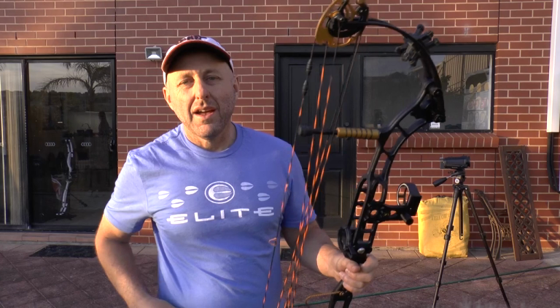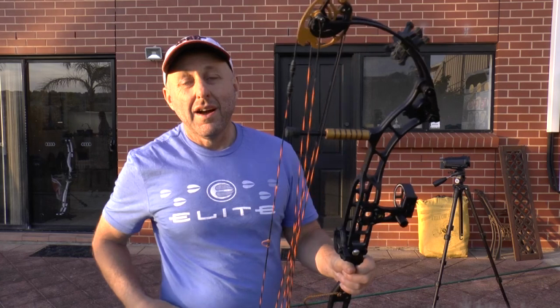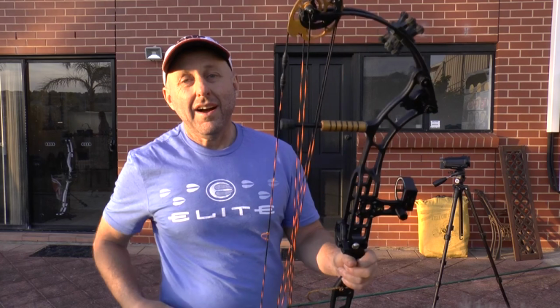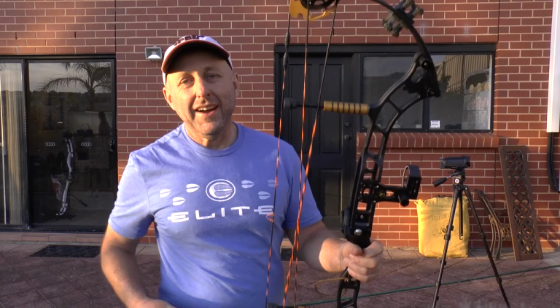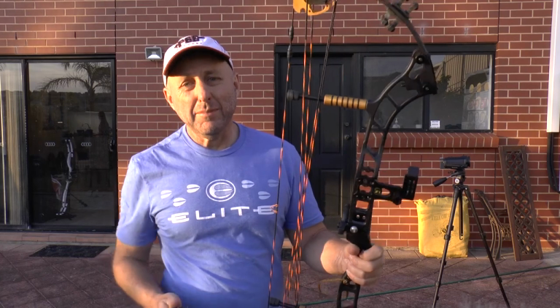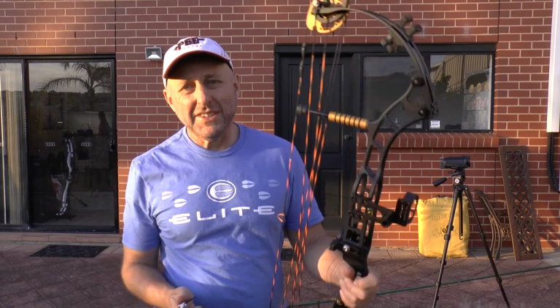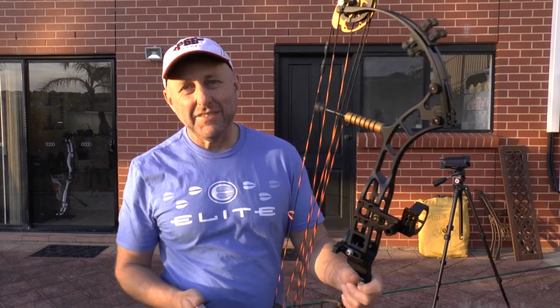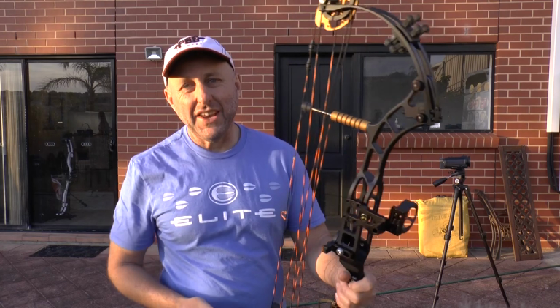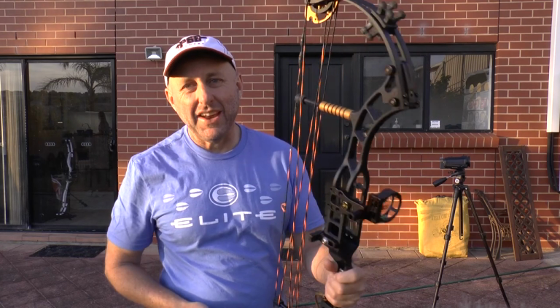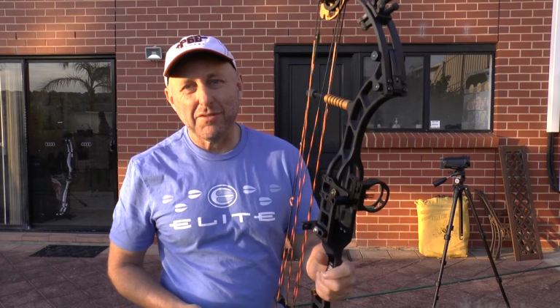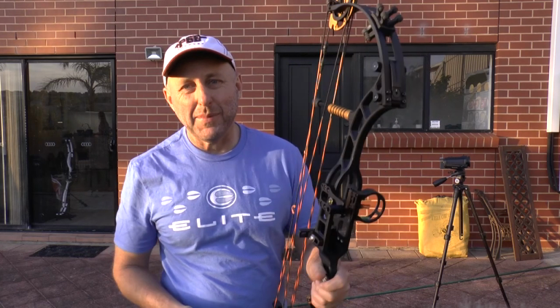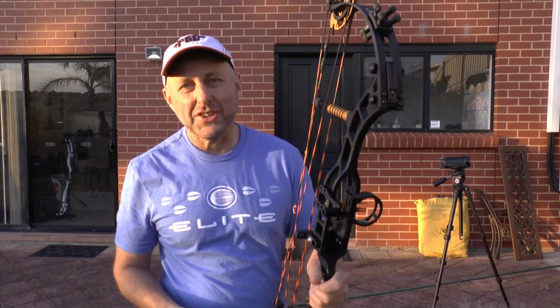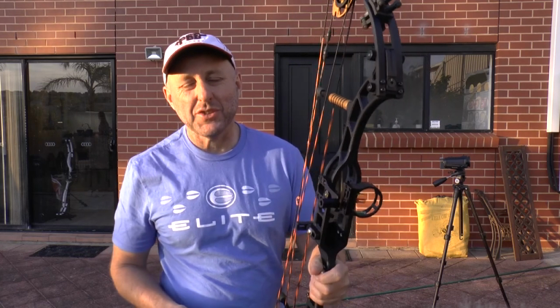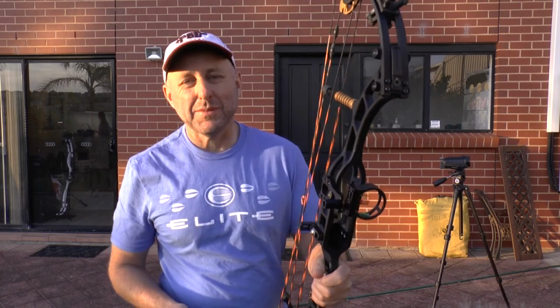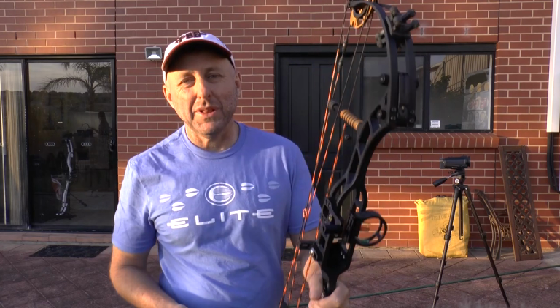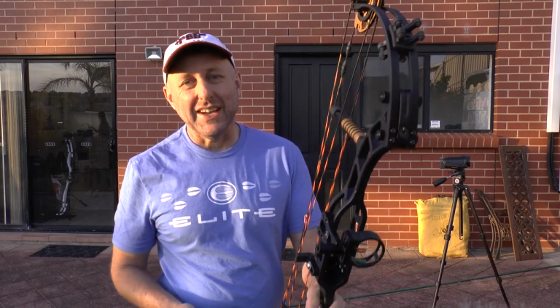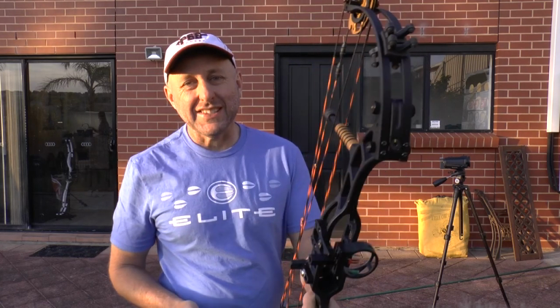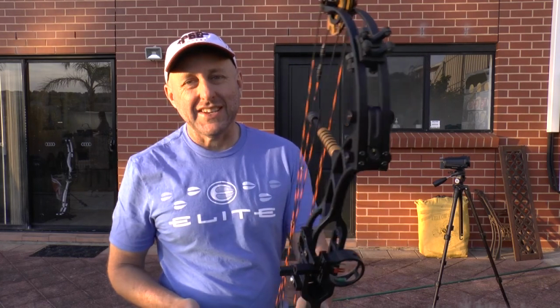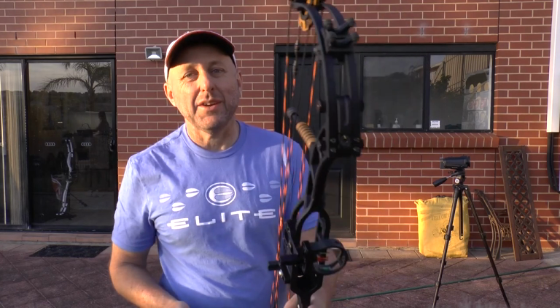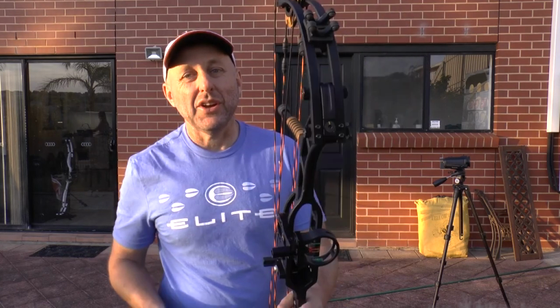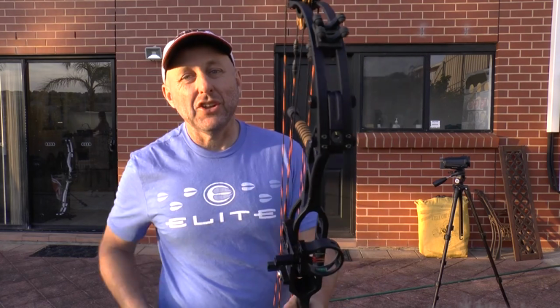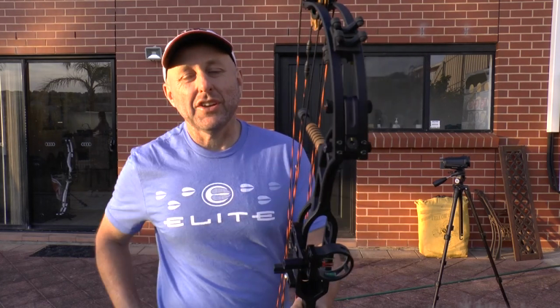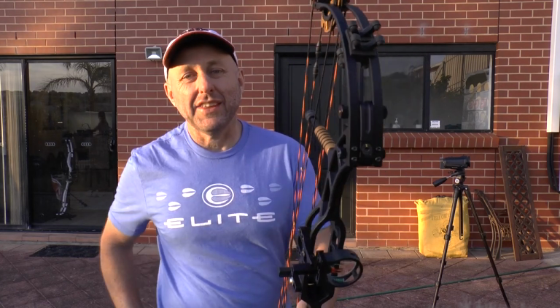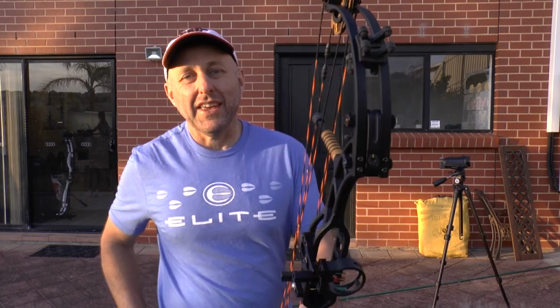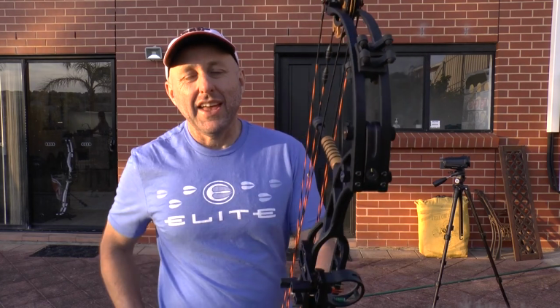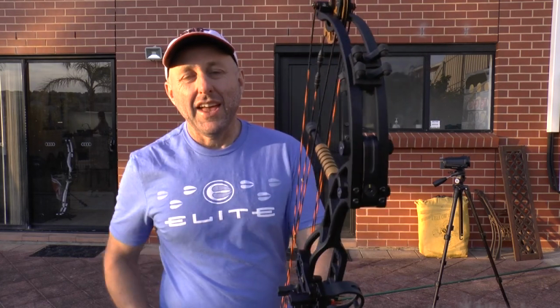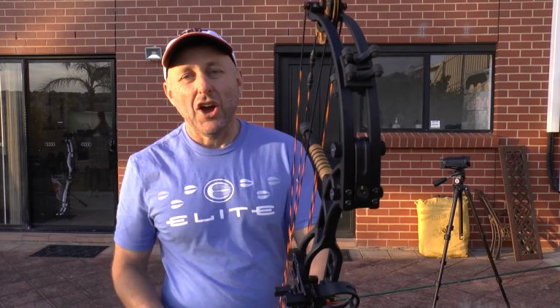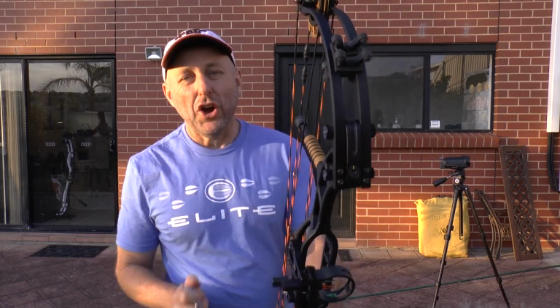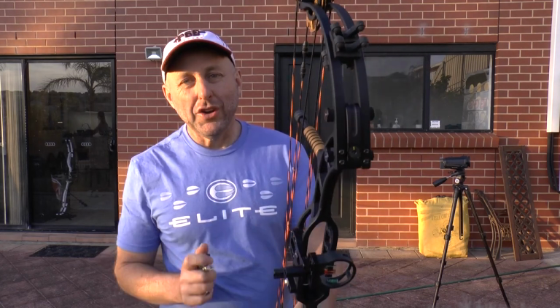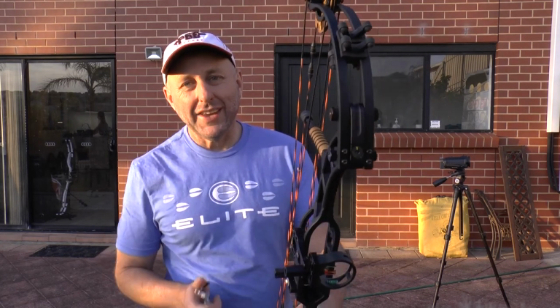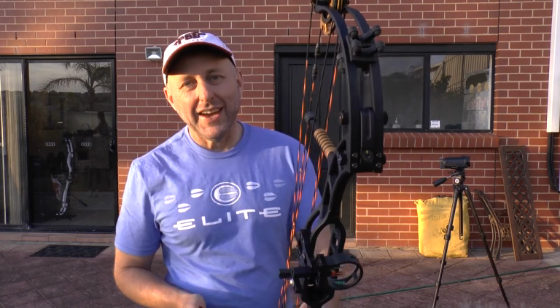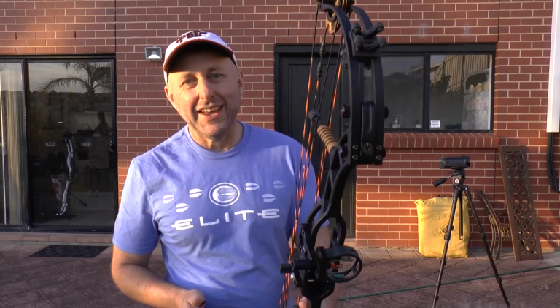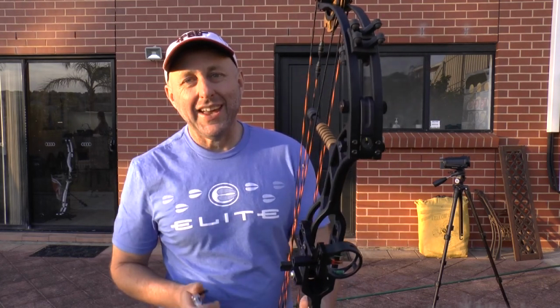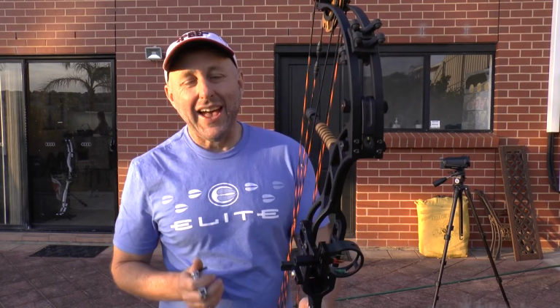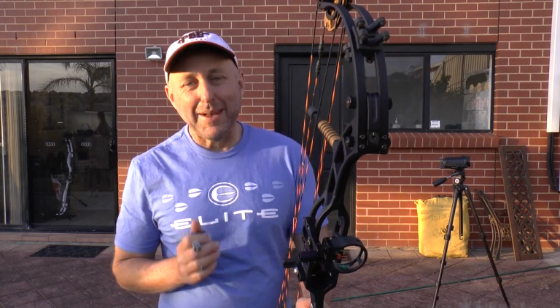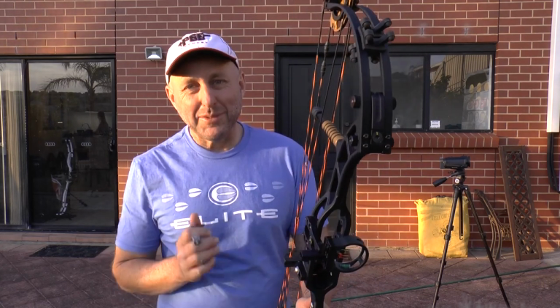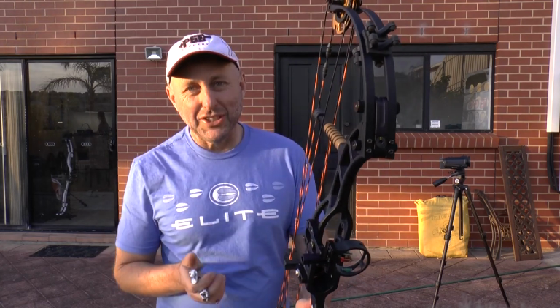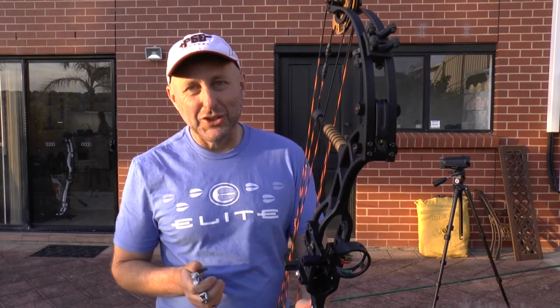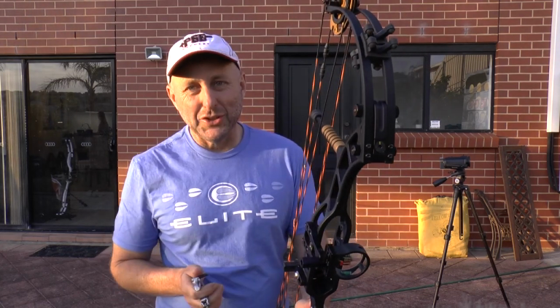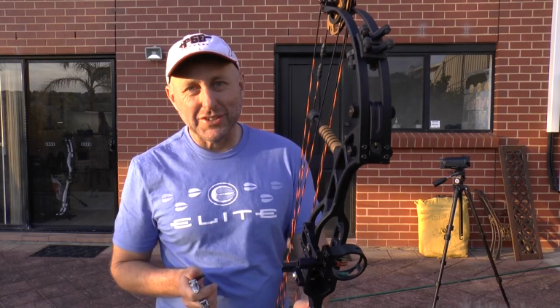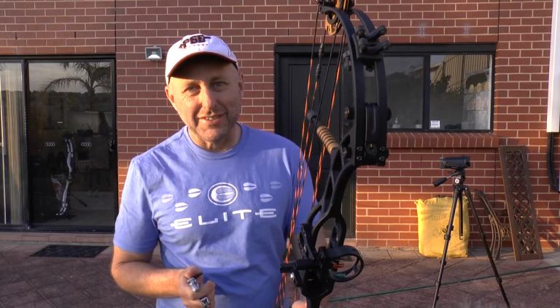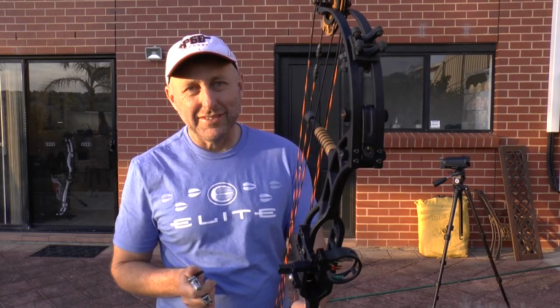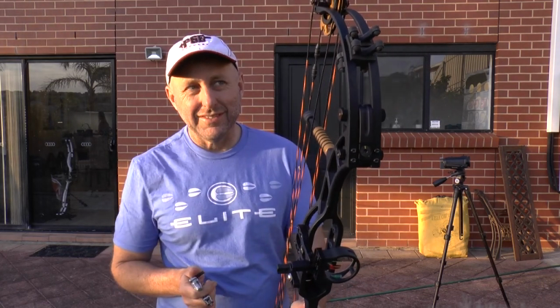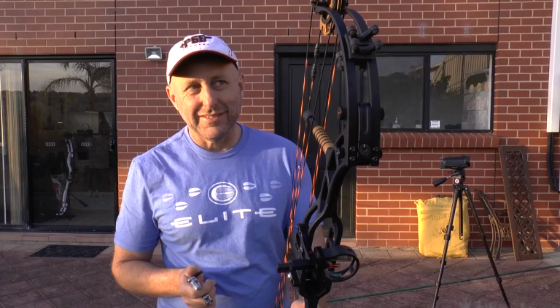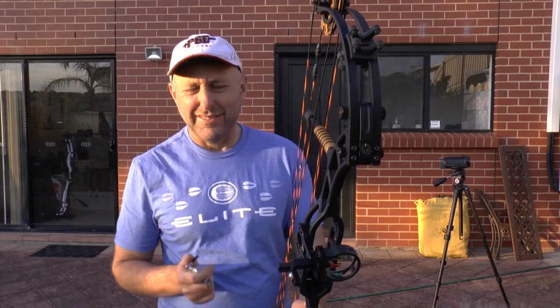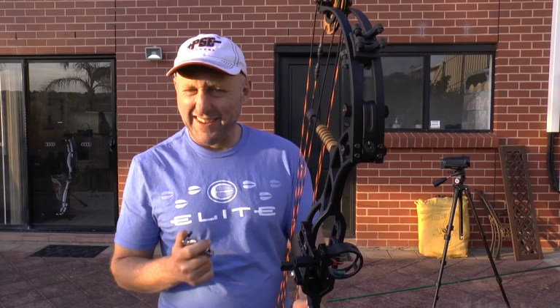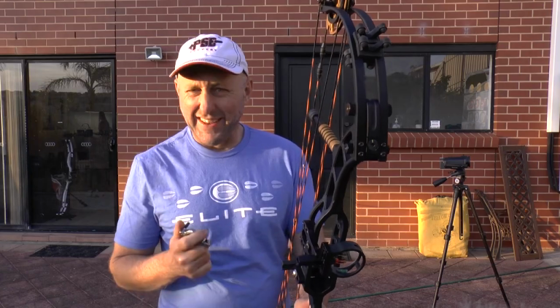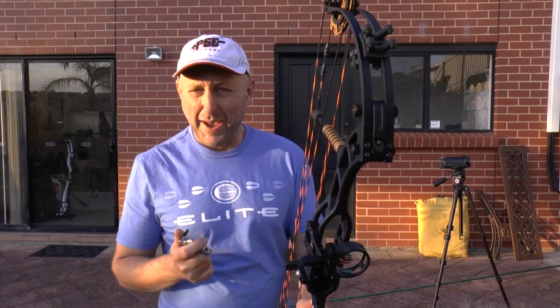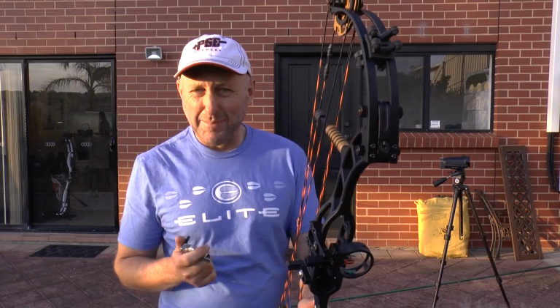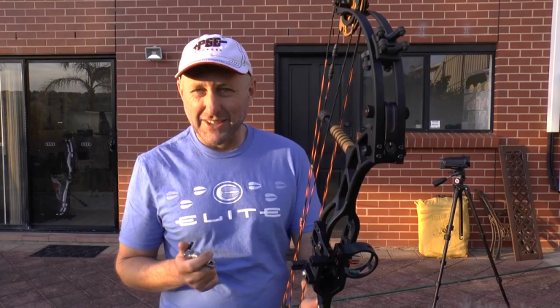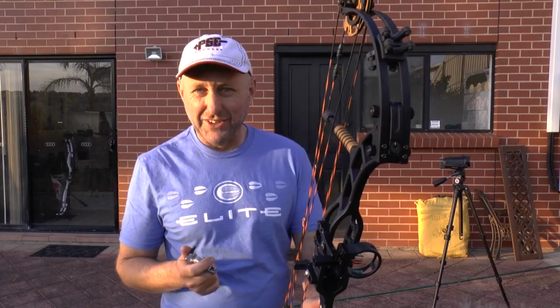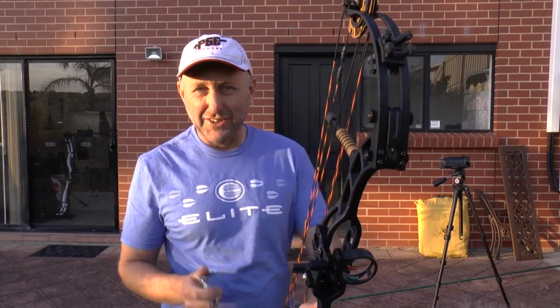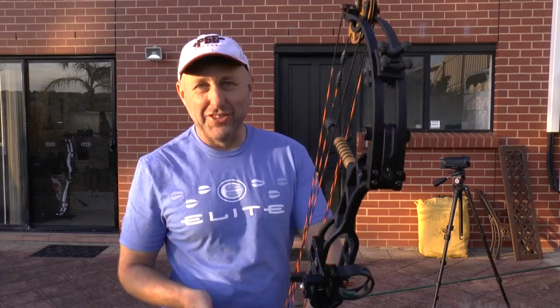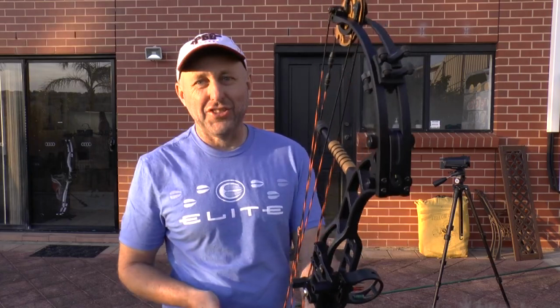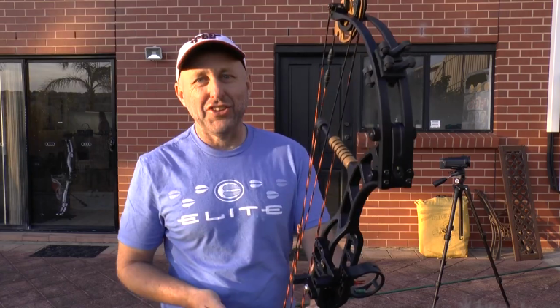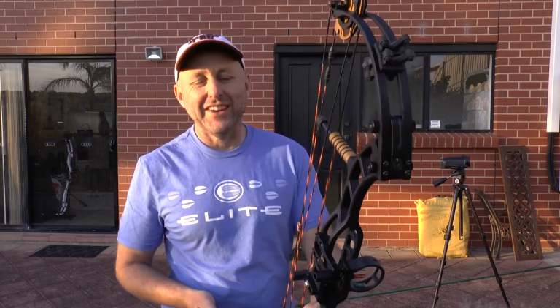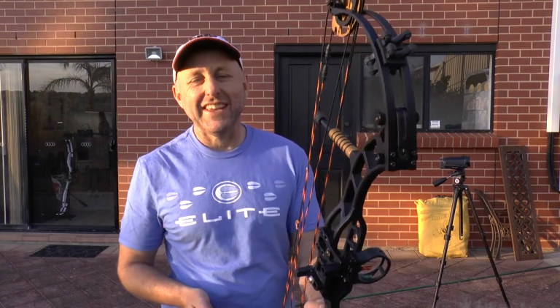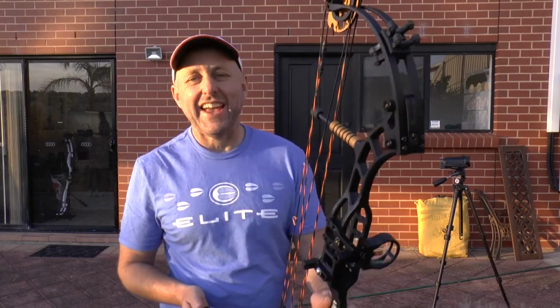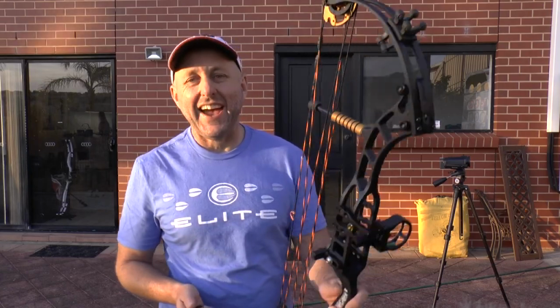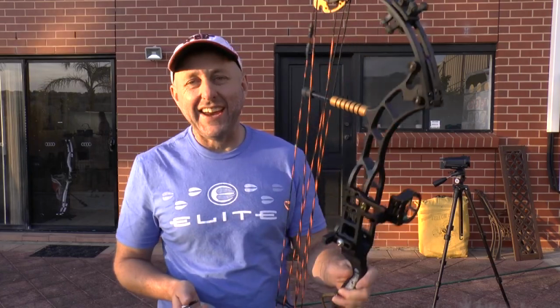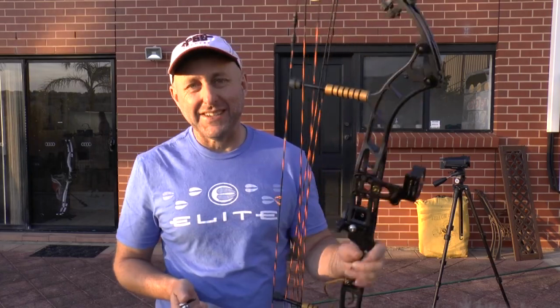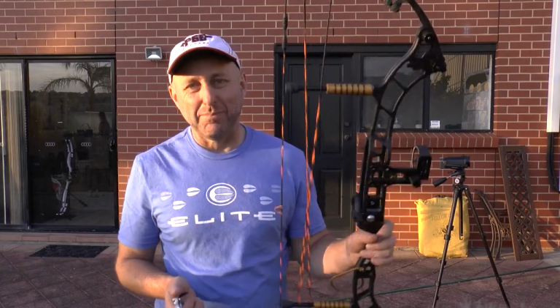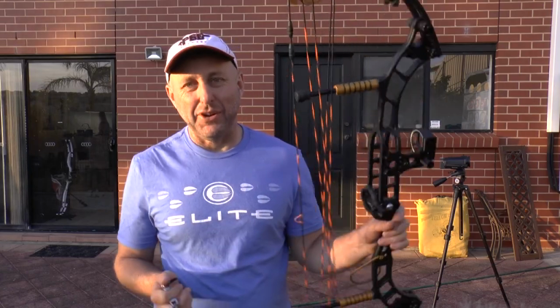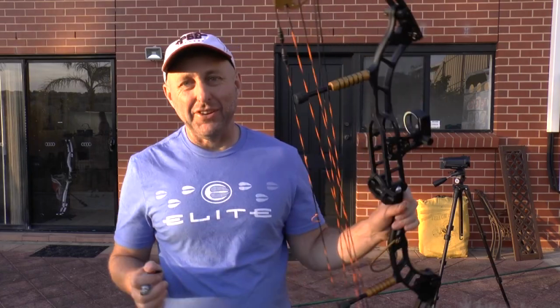Hi, I'm Stephen Hamm from Artery Supplies. Today we're going to look at the OK Absolute 38 bow.